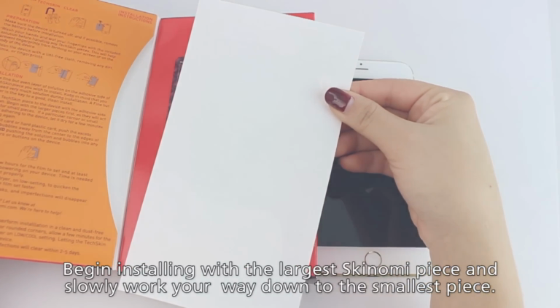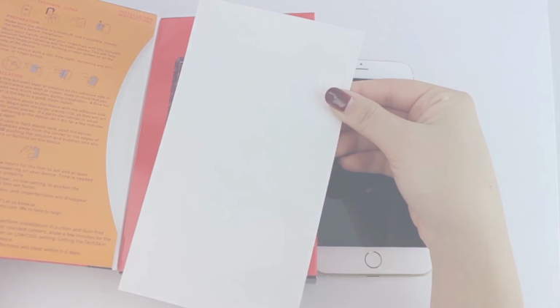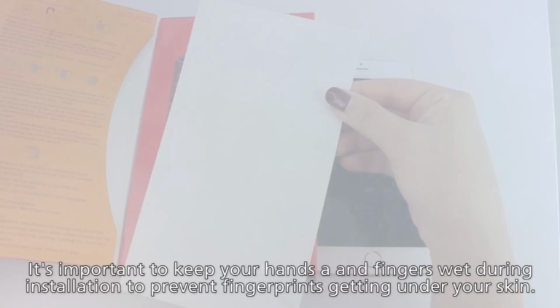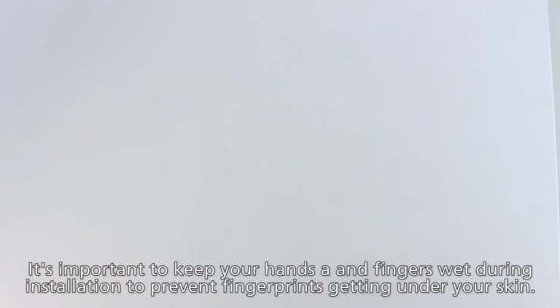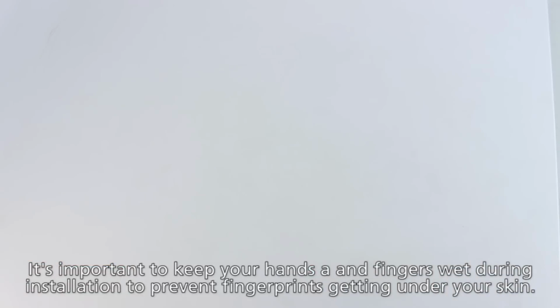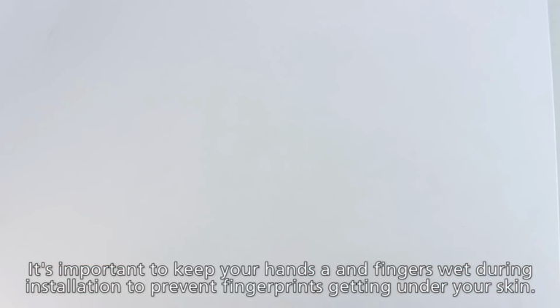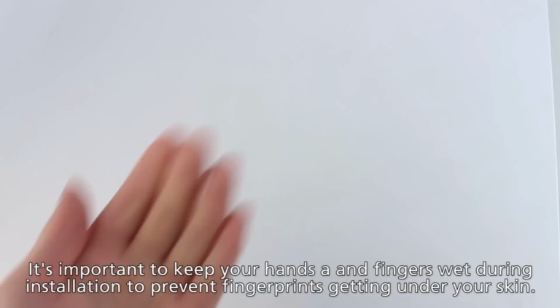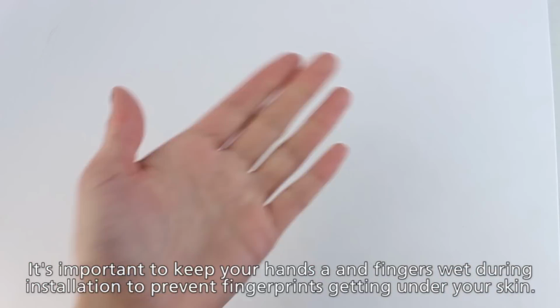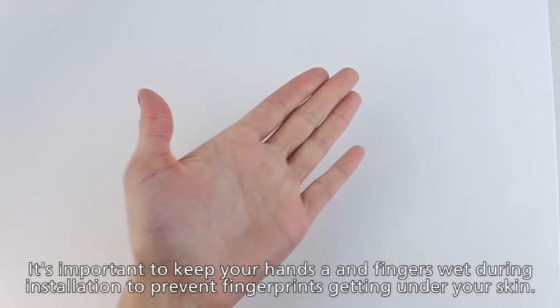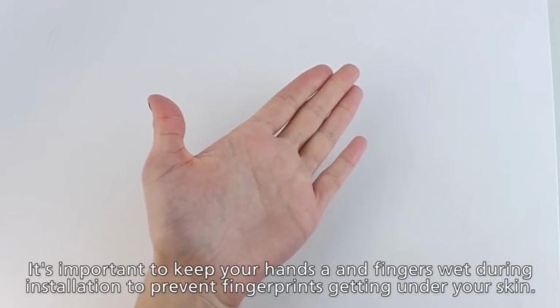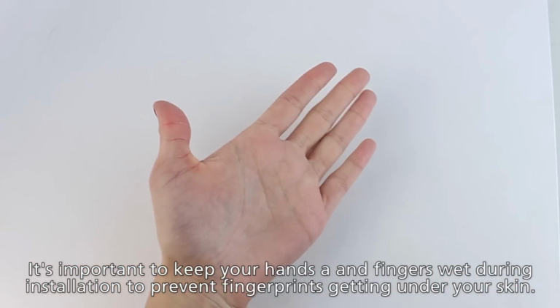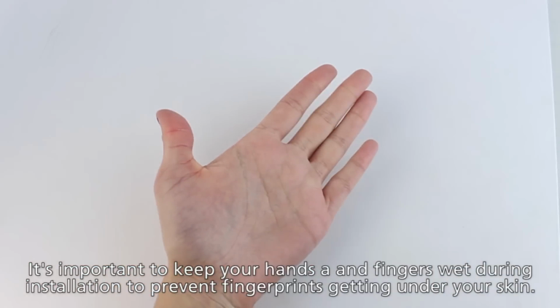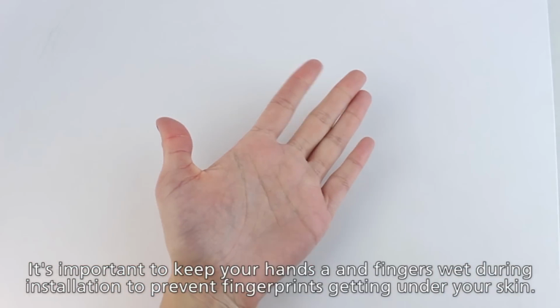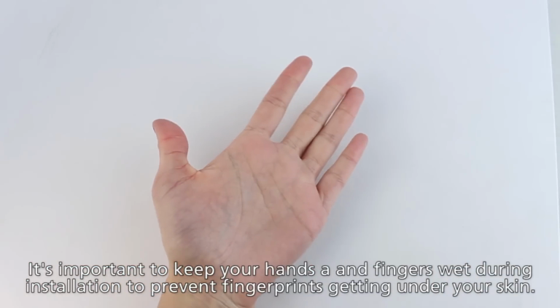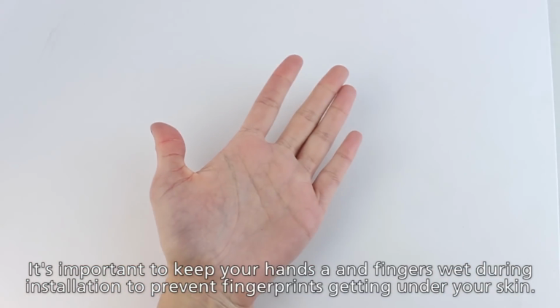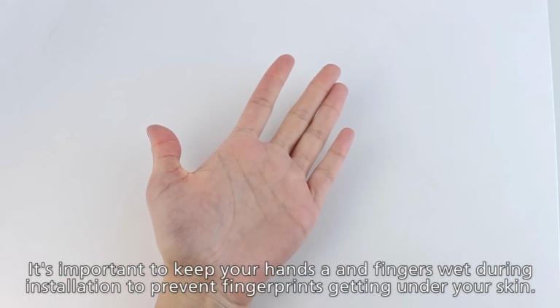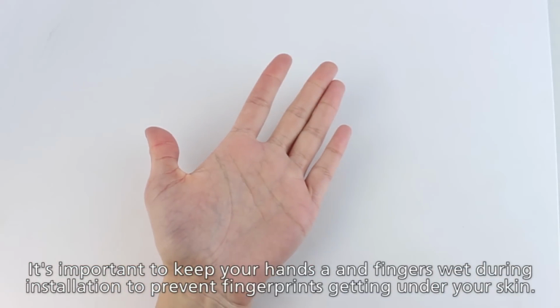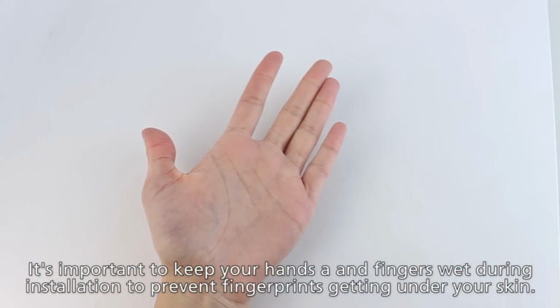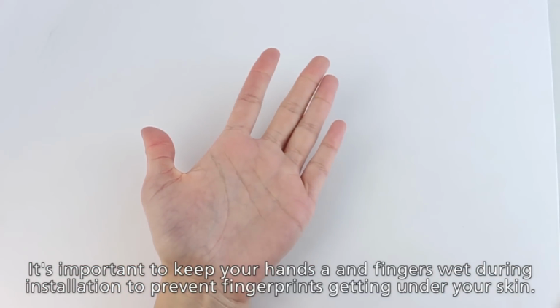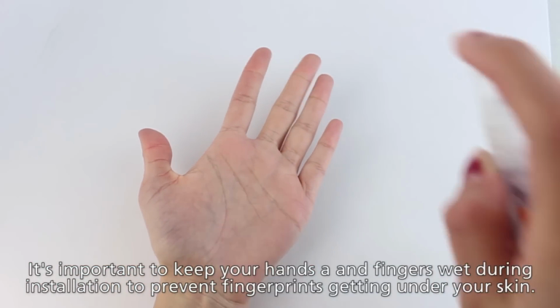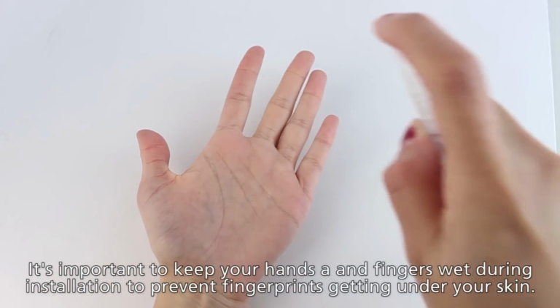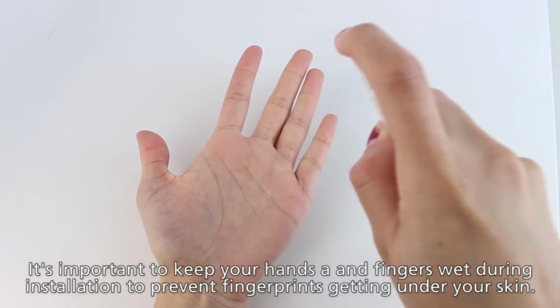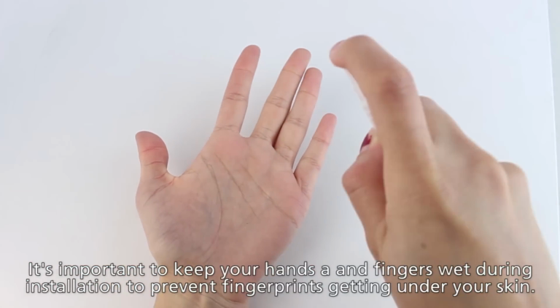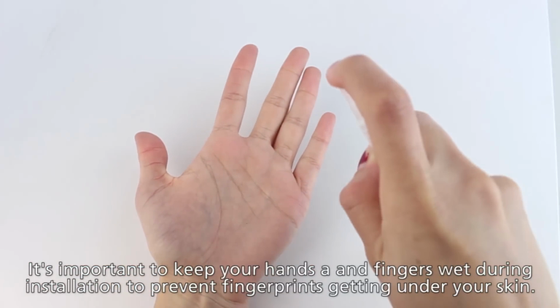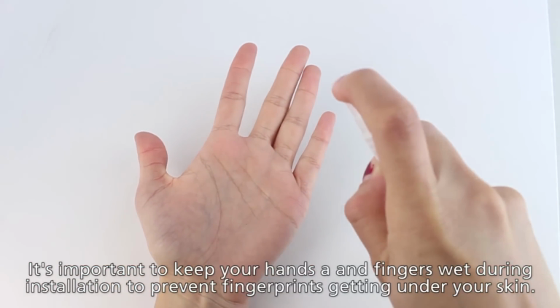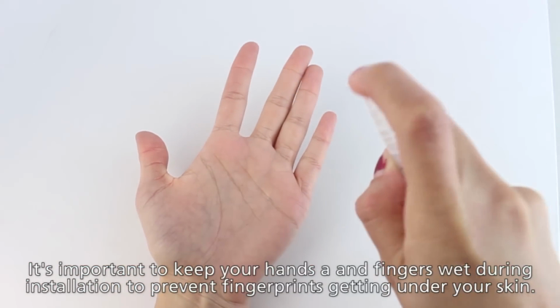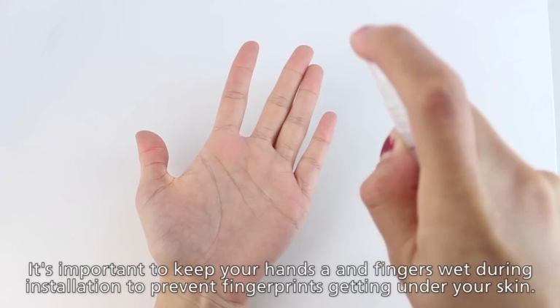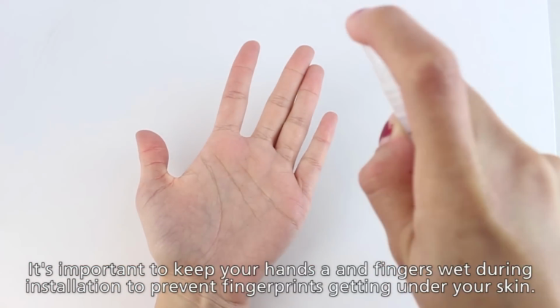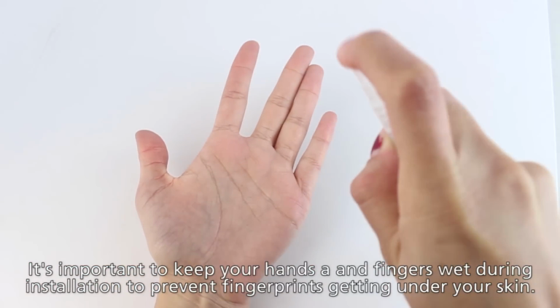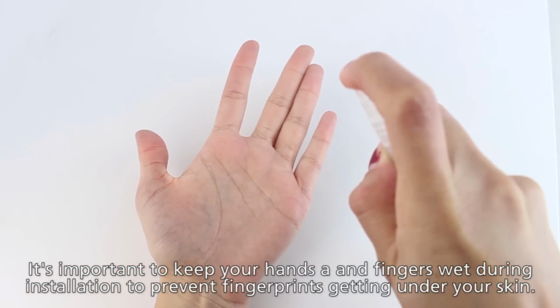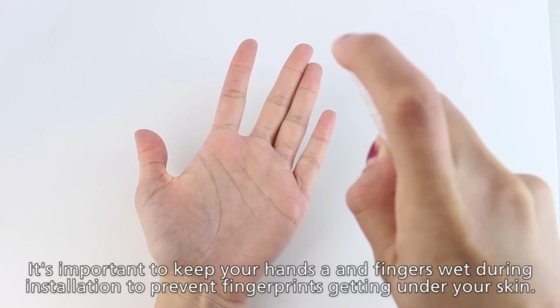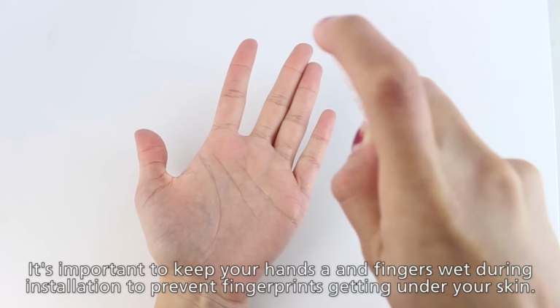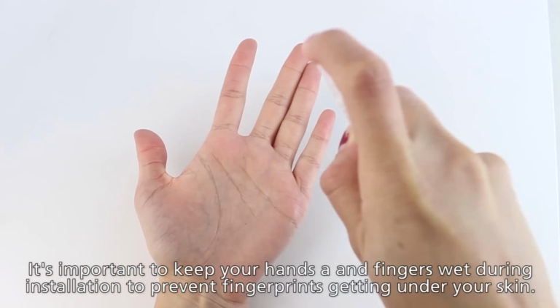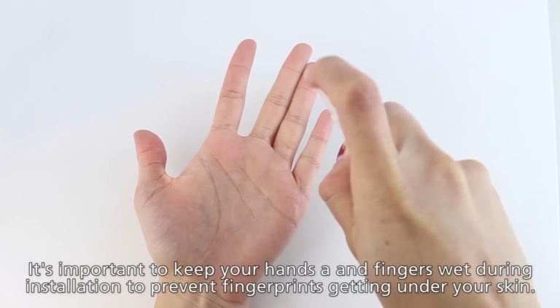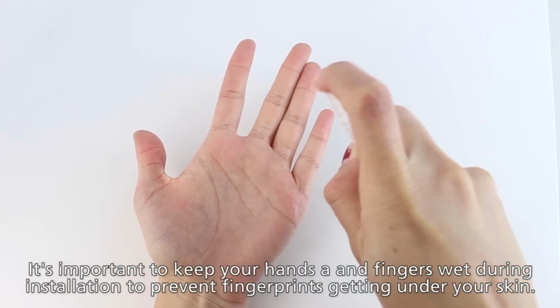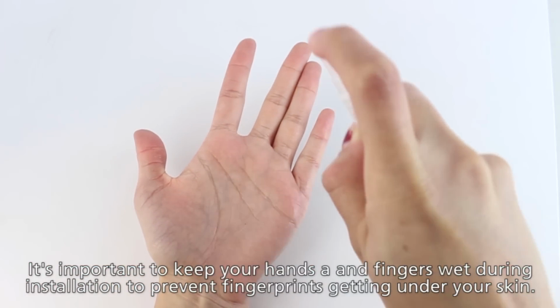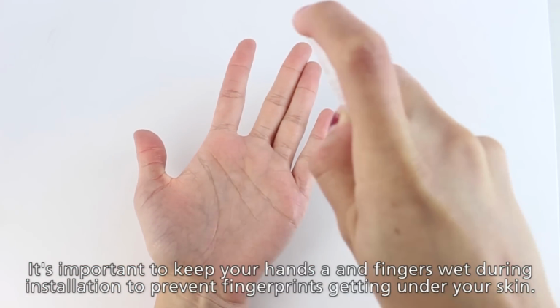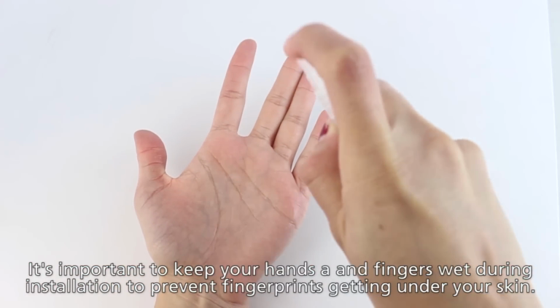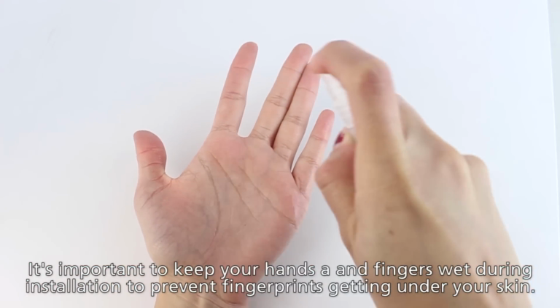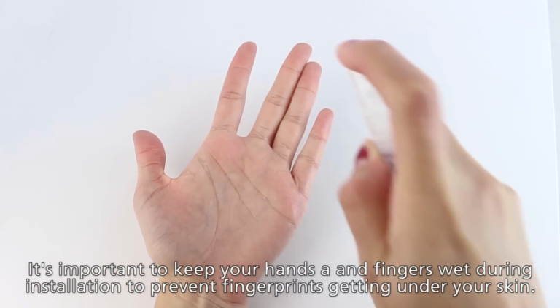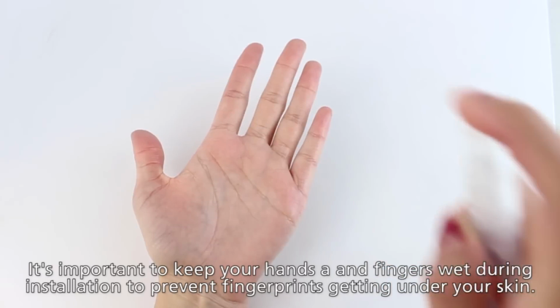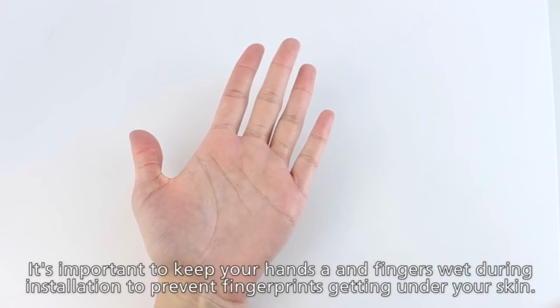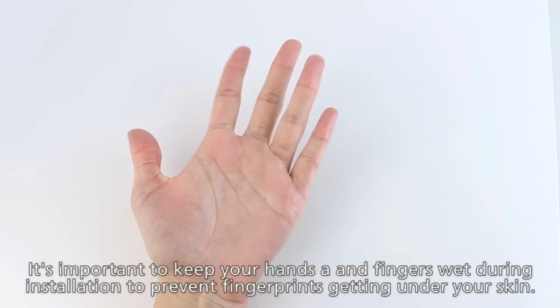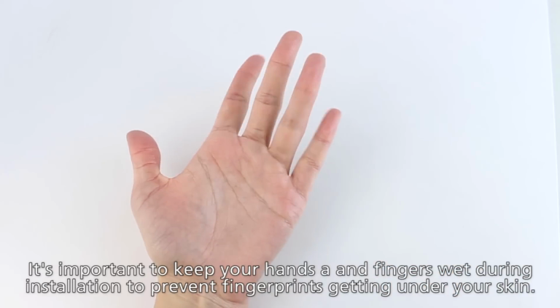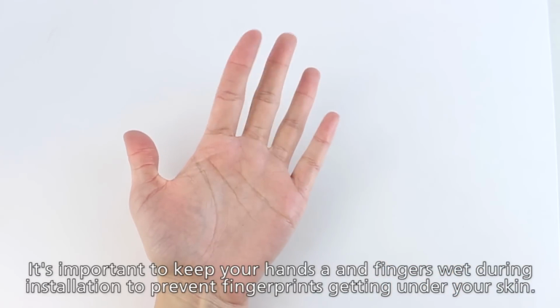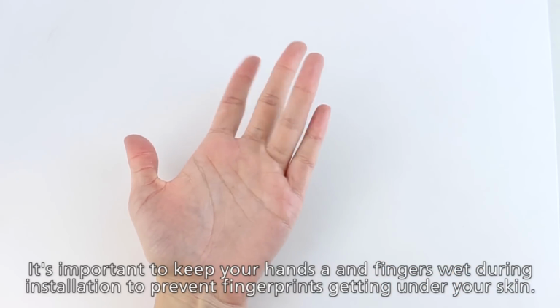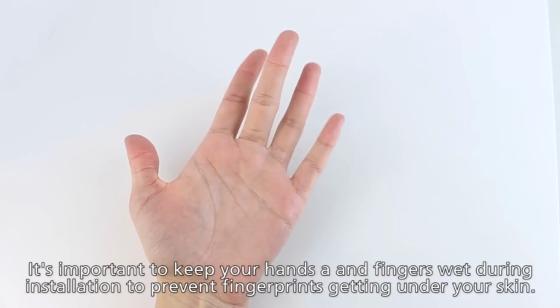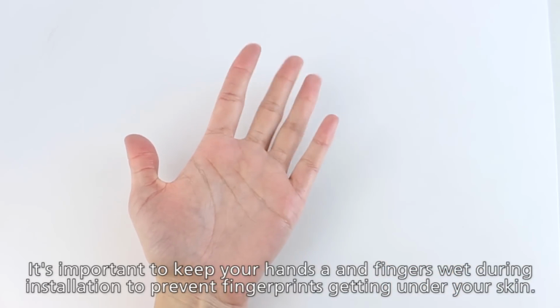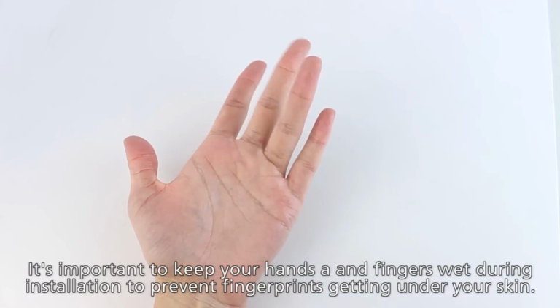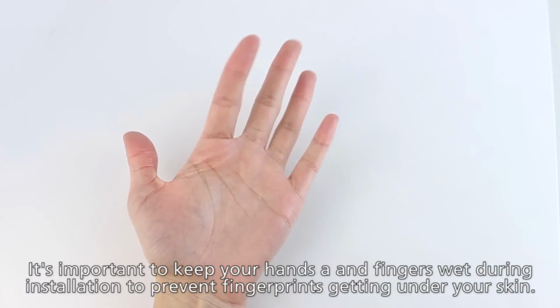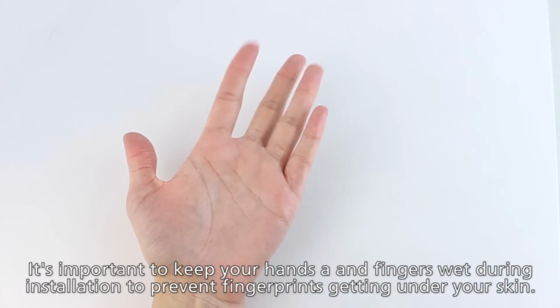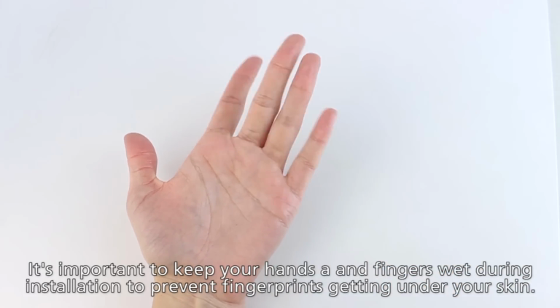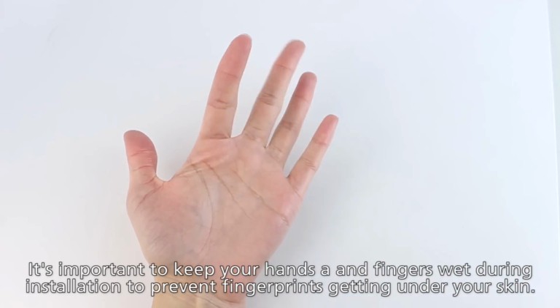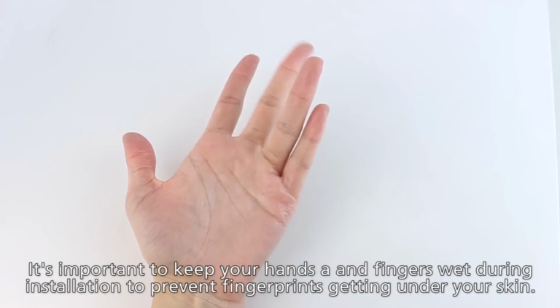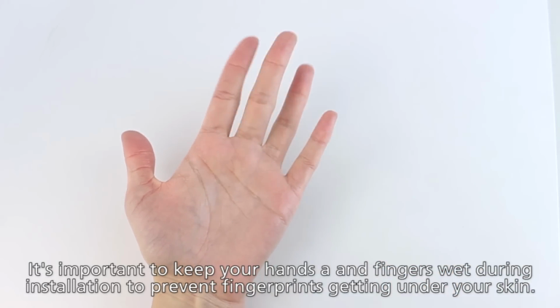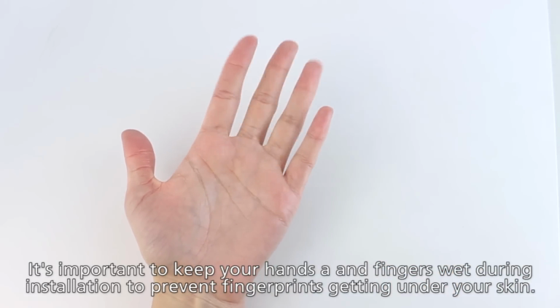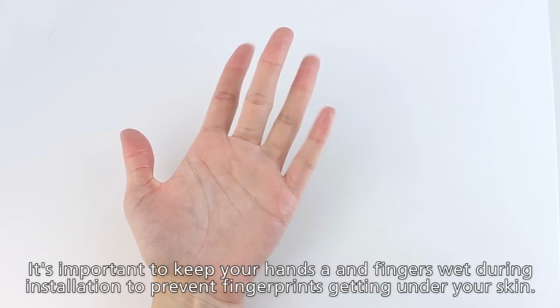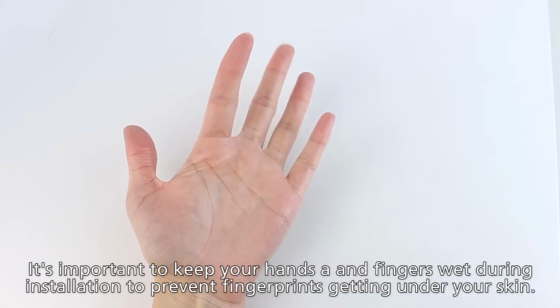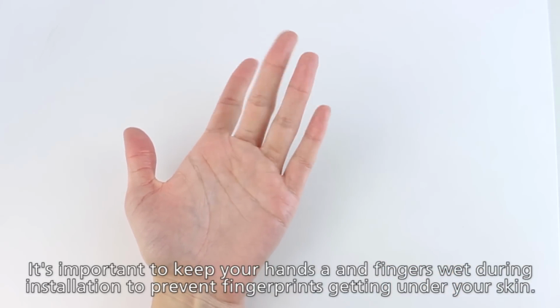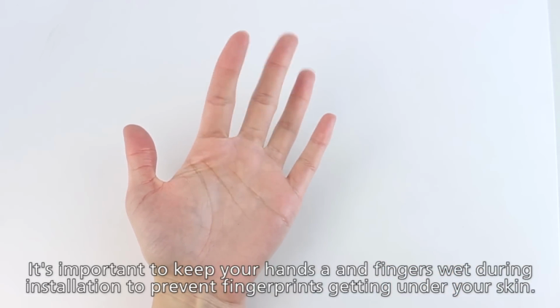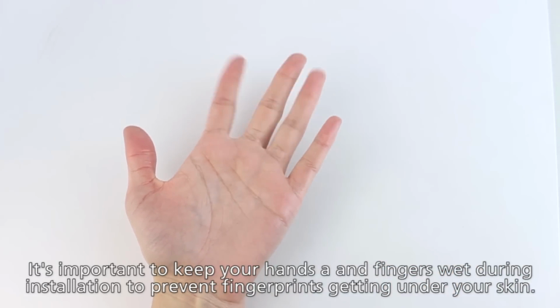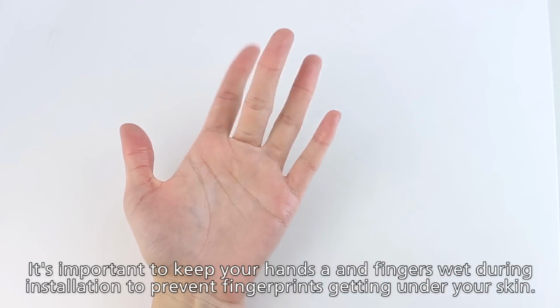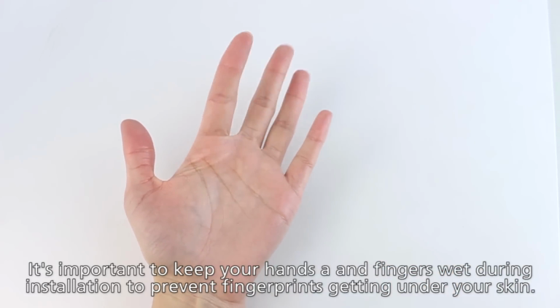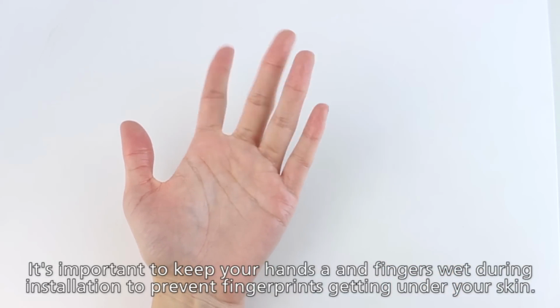Also, keep your hands wet at all times during installation by spraying some solution on them. This will prevent dirt or fingerprints from getting on the skin.